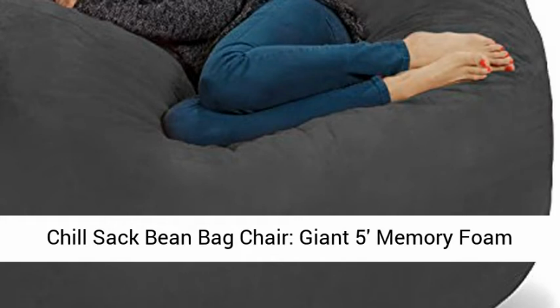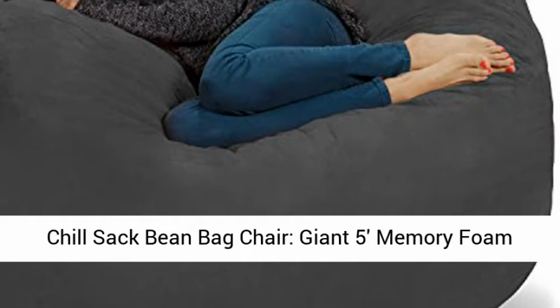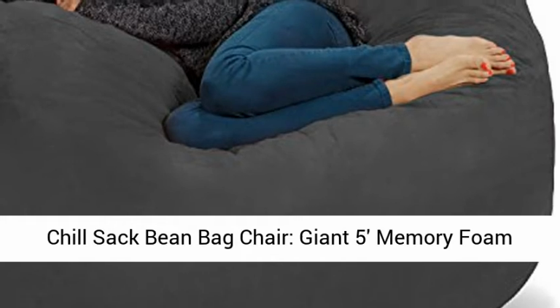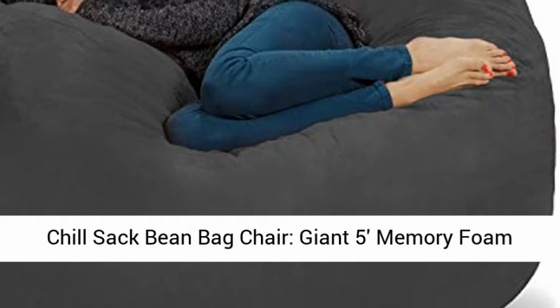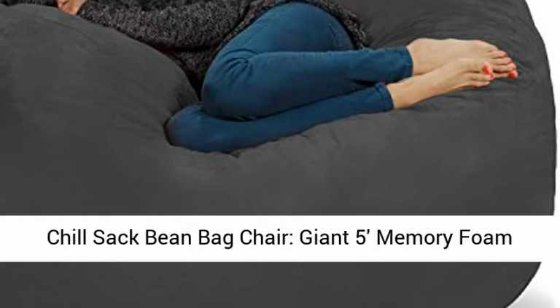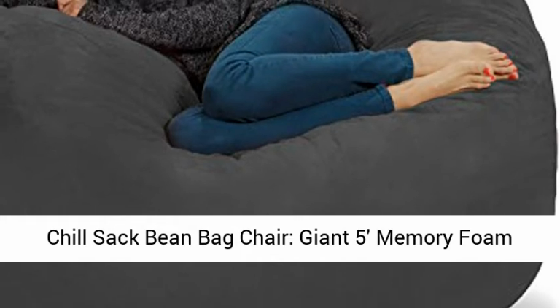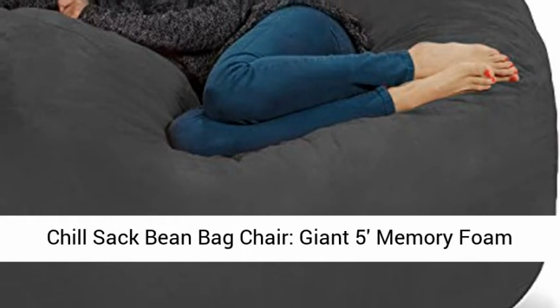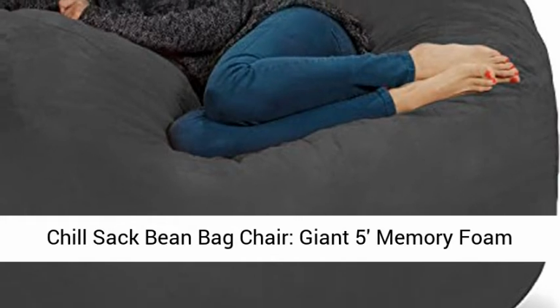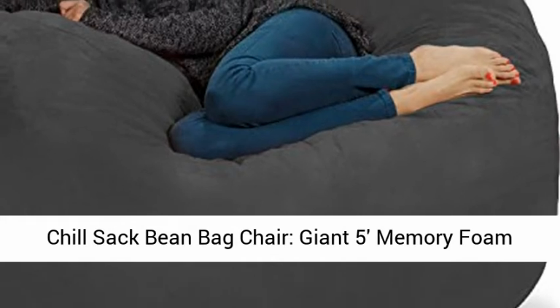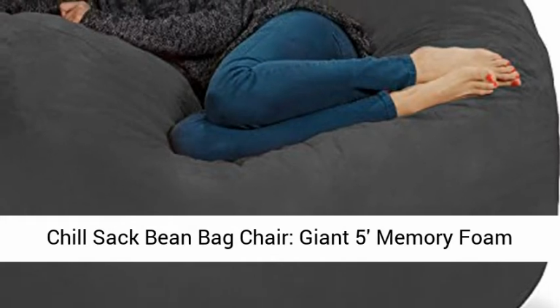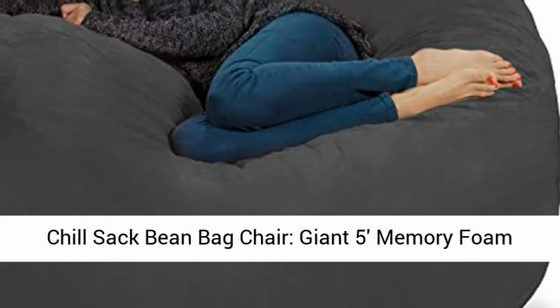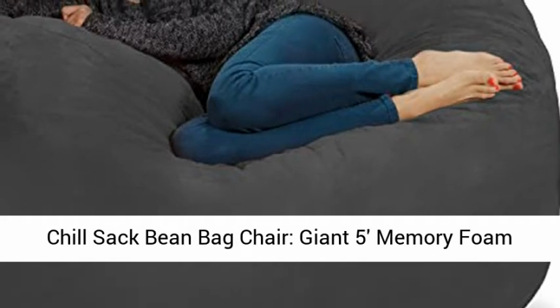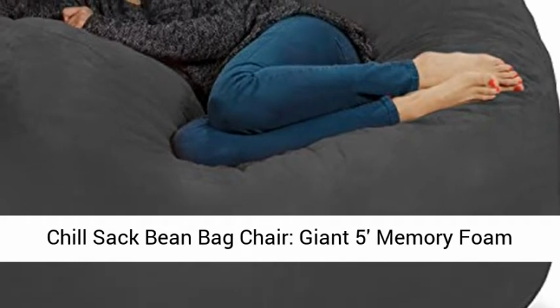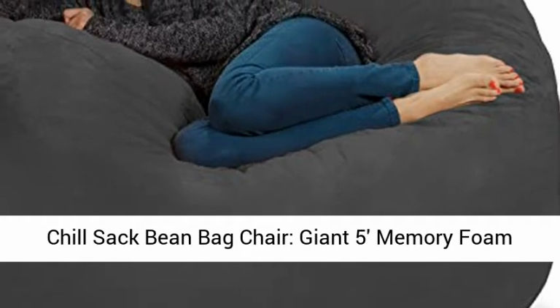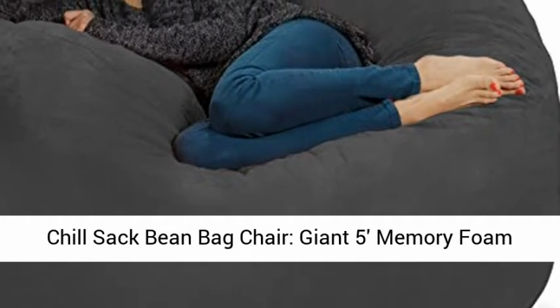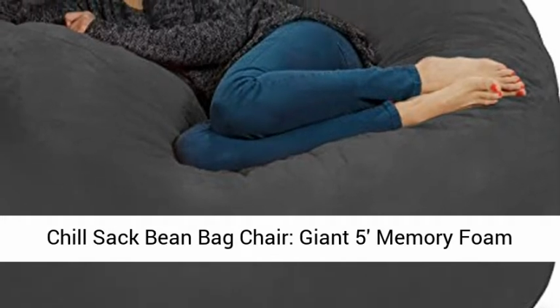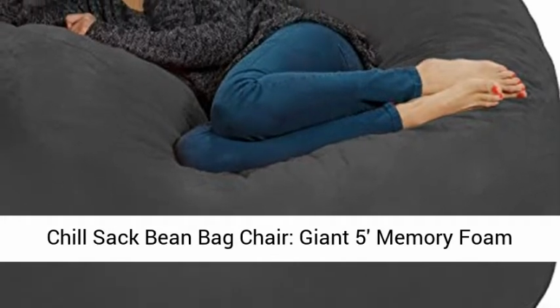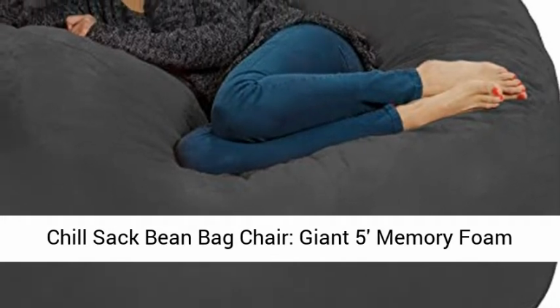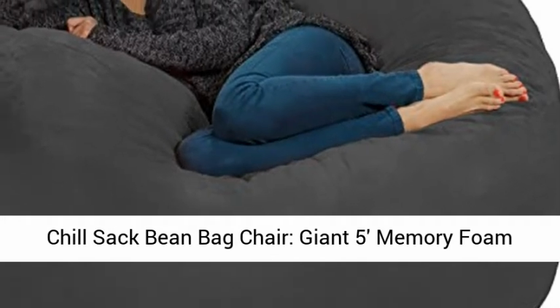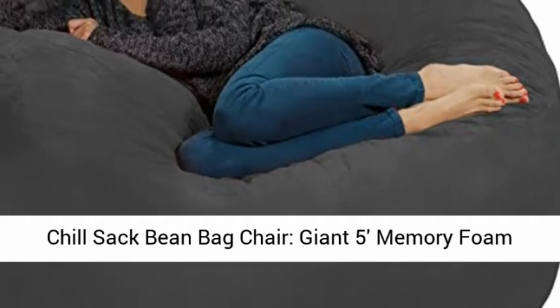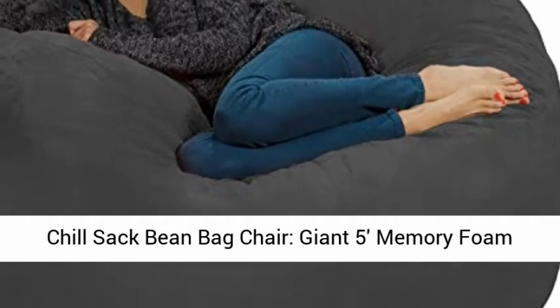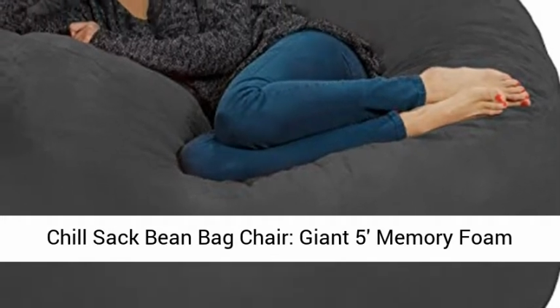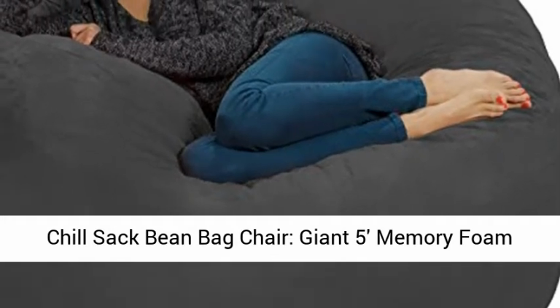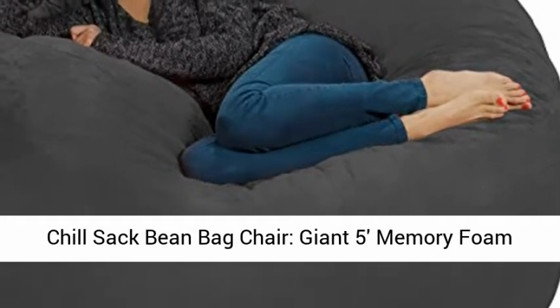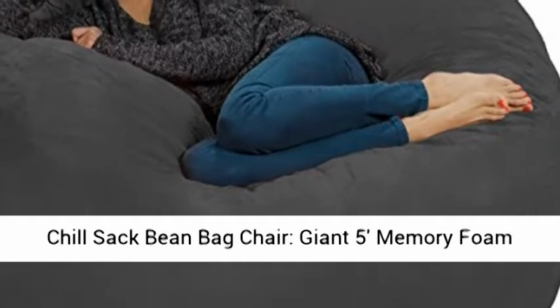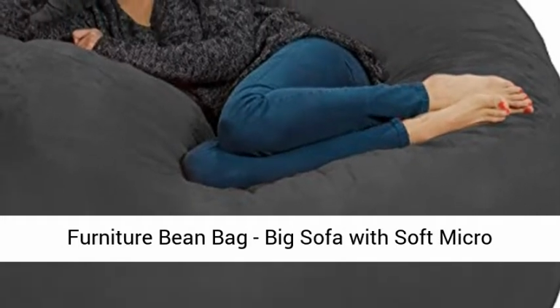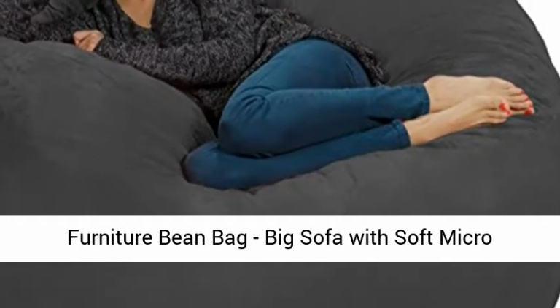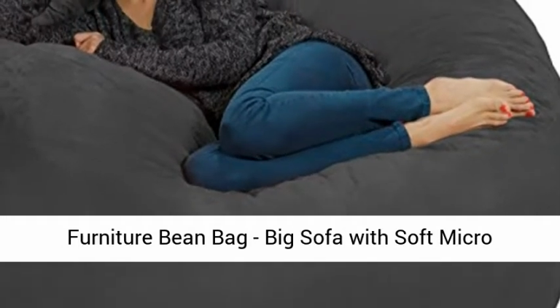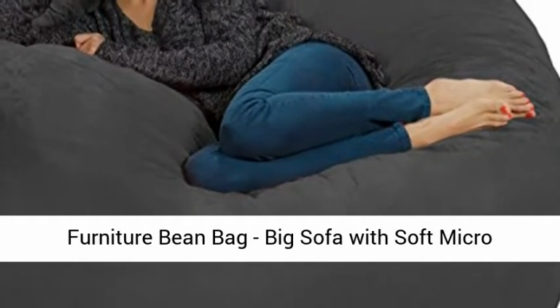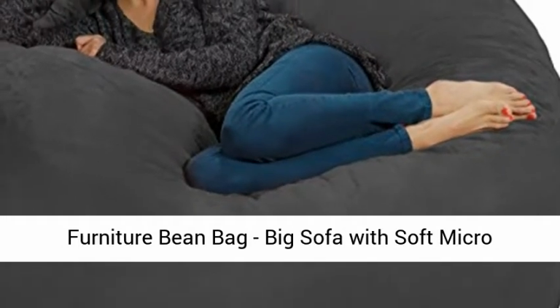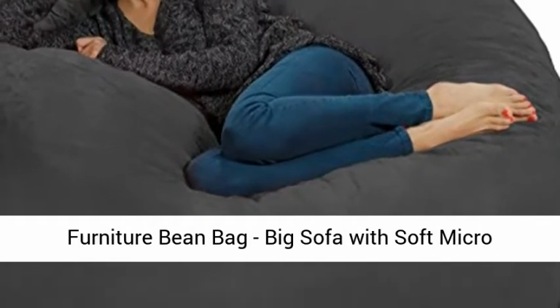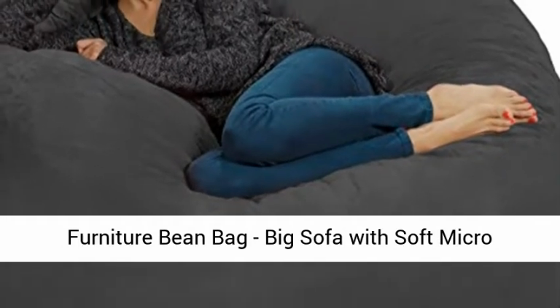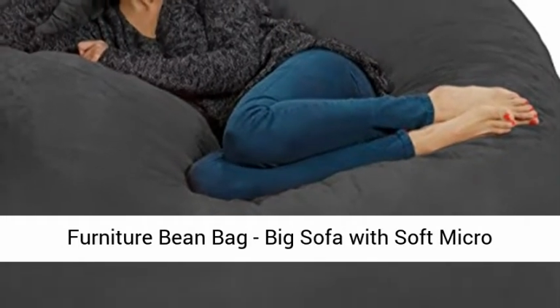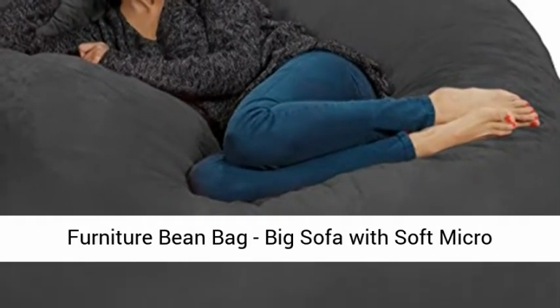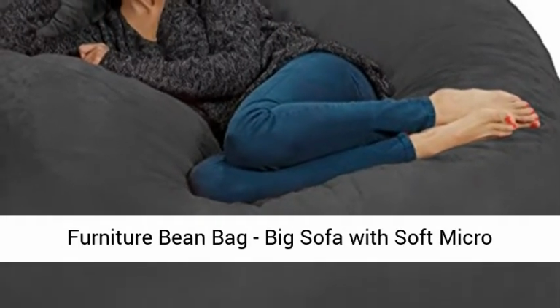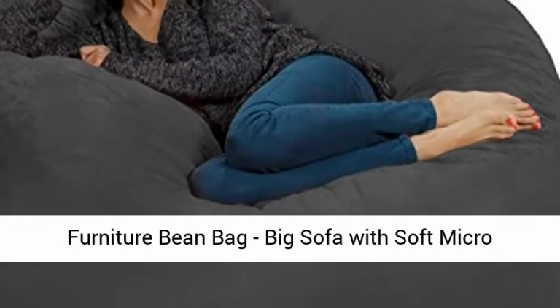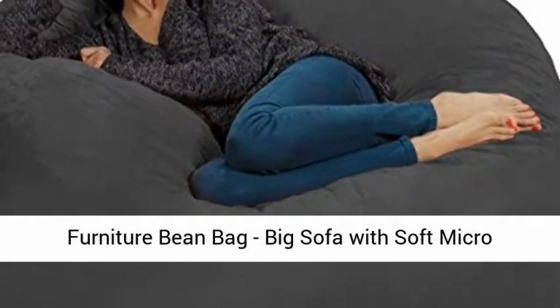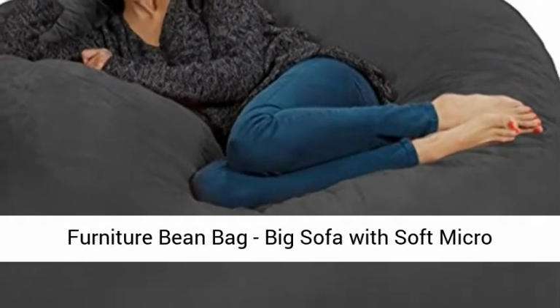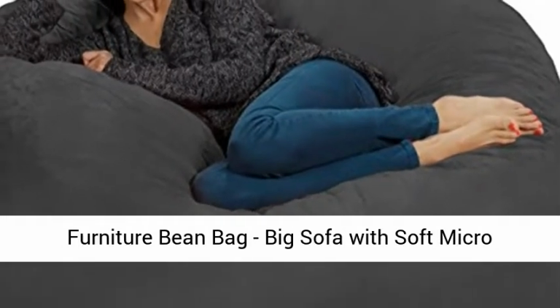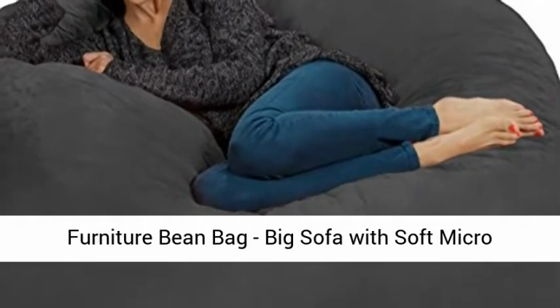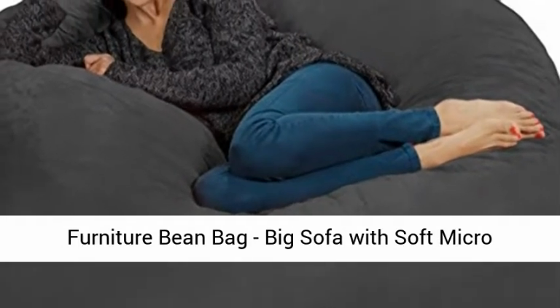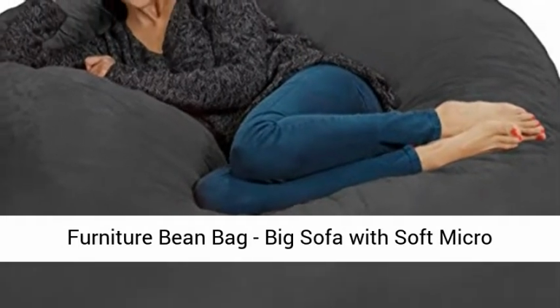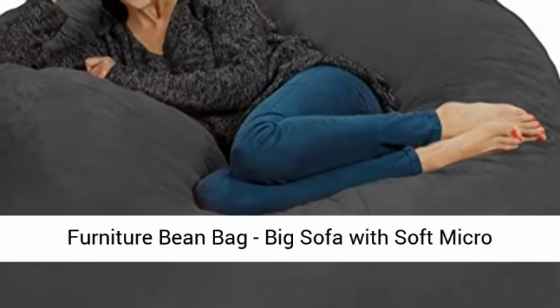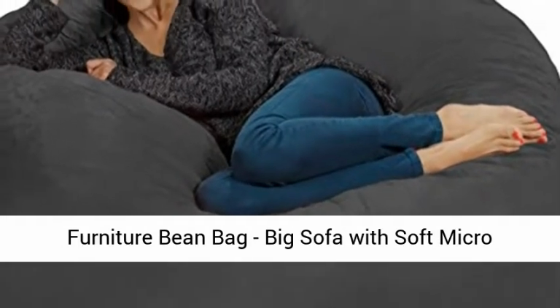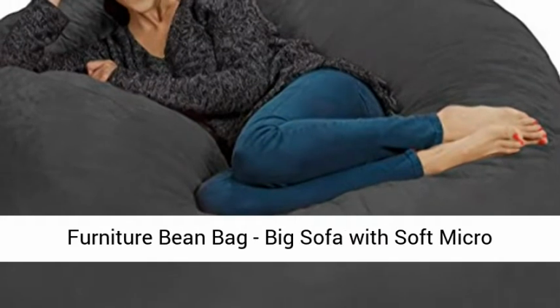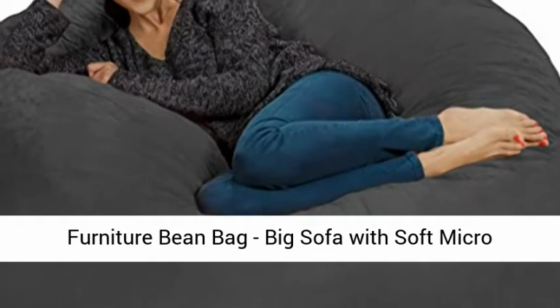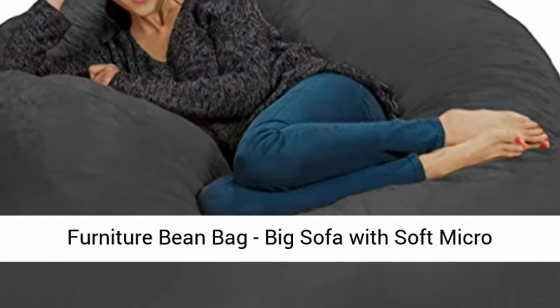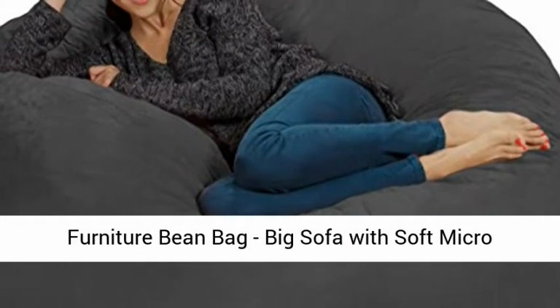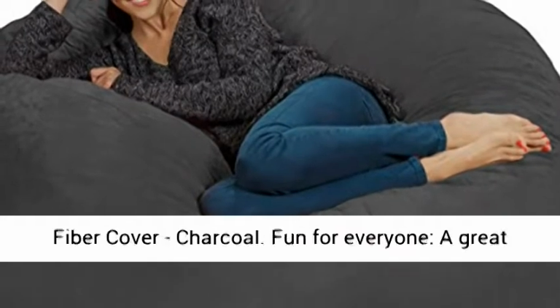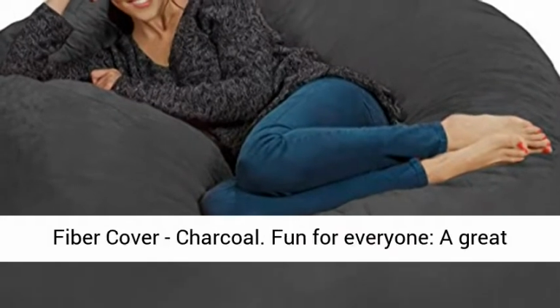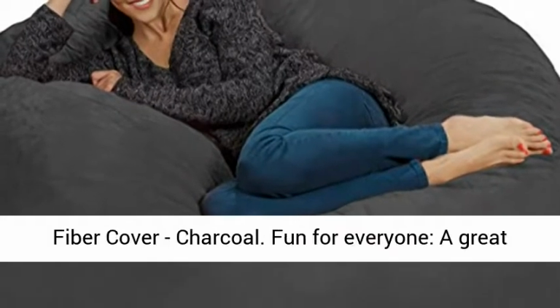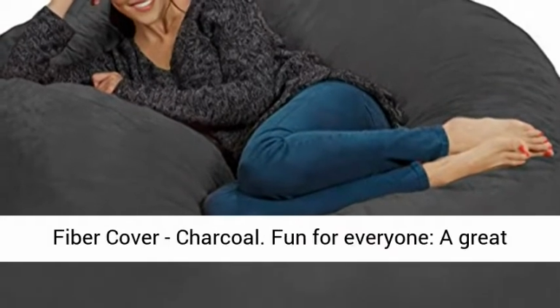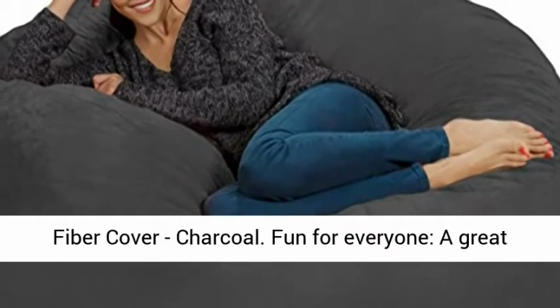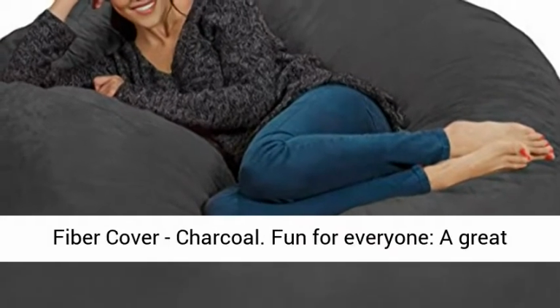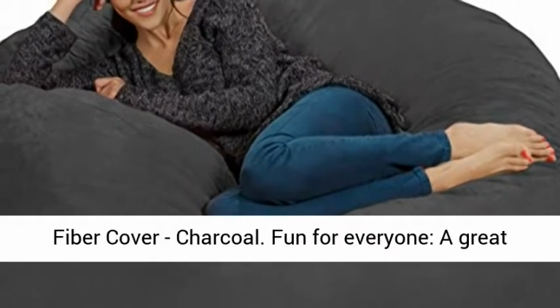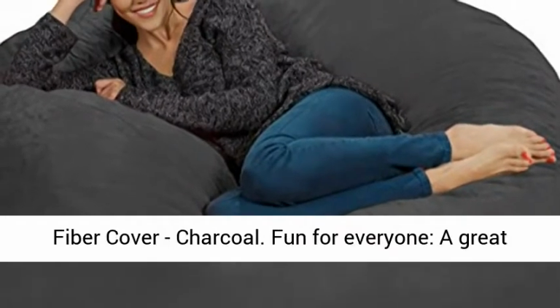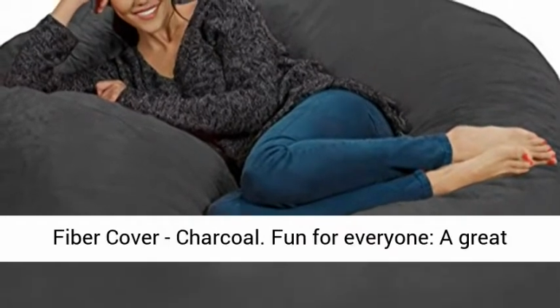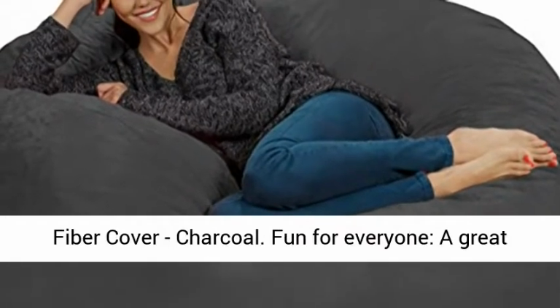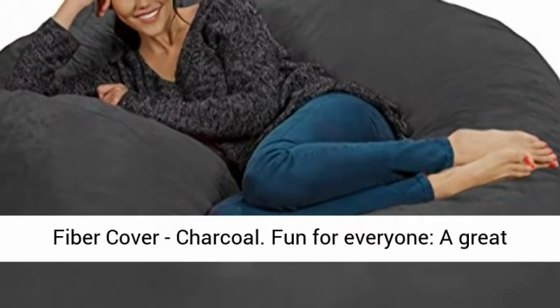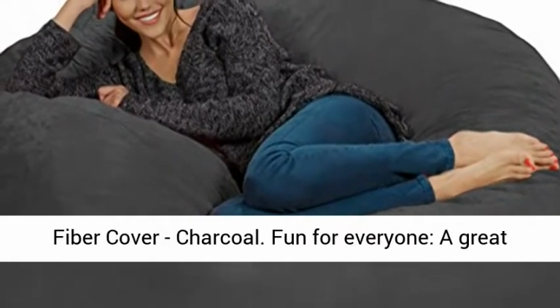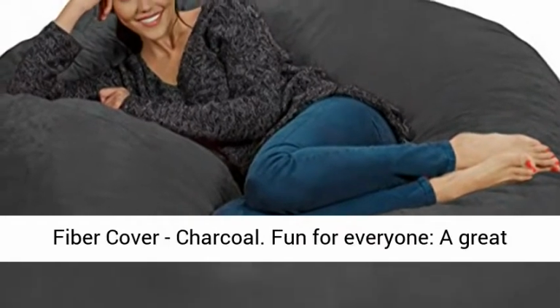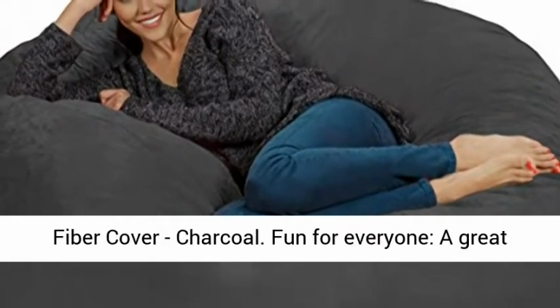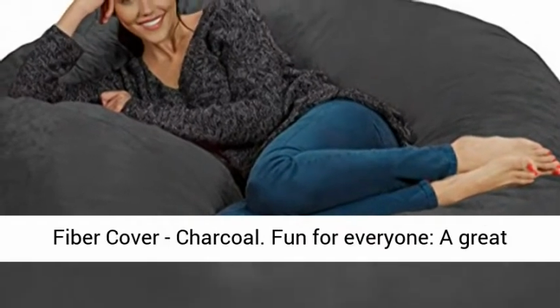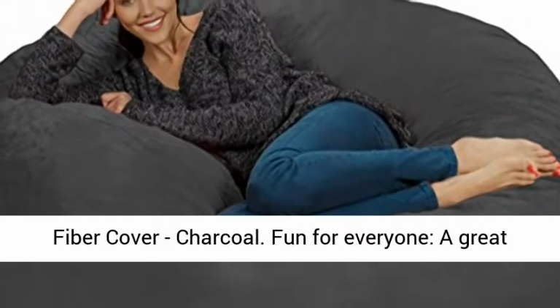Chill Sack Bean Bag Chair, Giant 5 Memory Foam Furniture Bean Bag, Big Sofa with Soft Microfiber Cover, Charcoal.